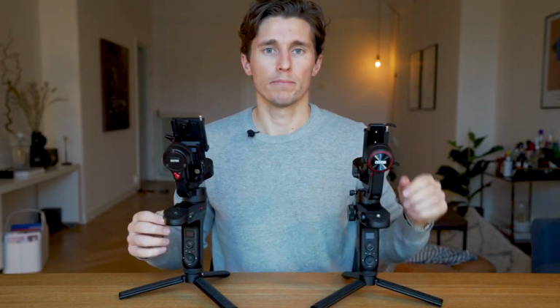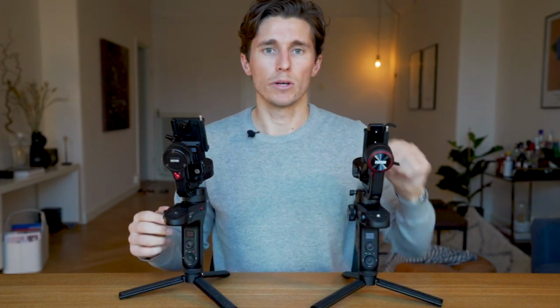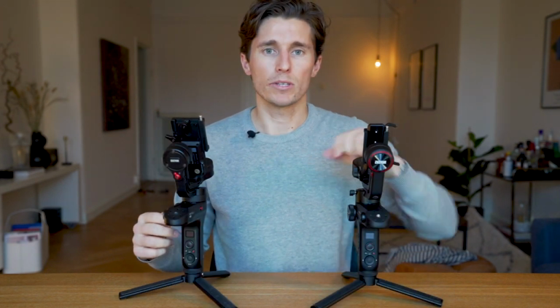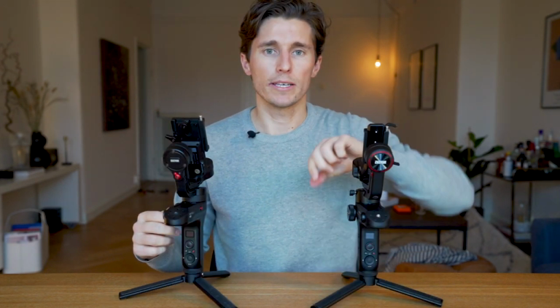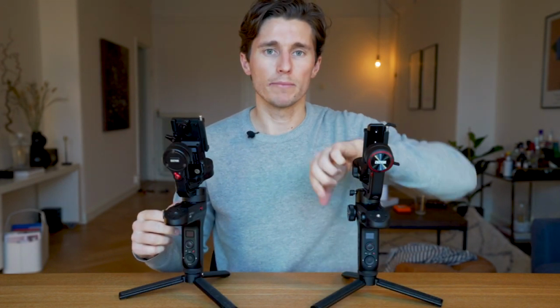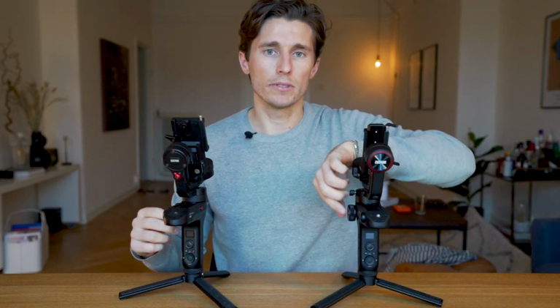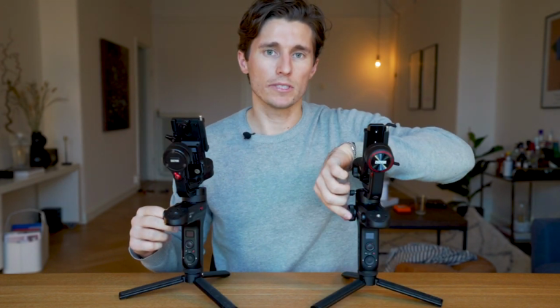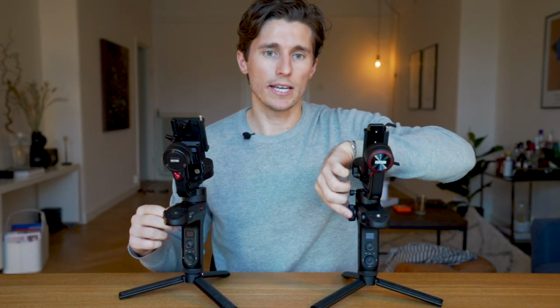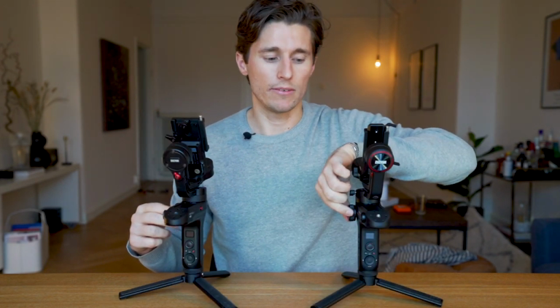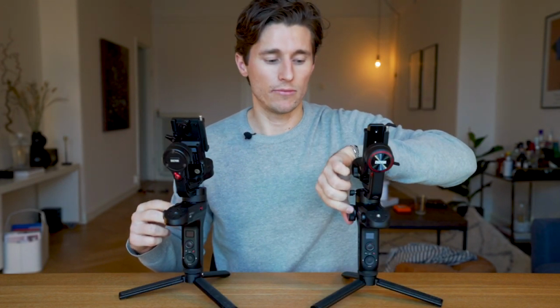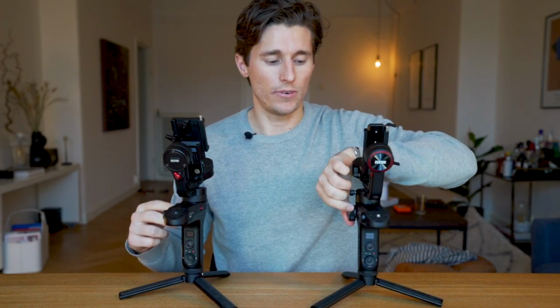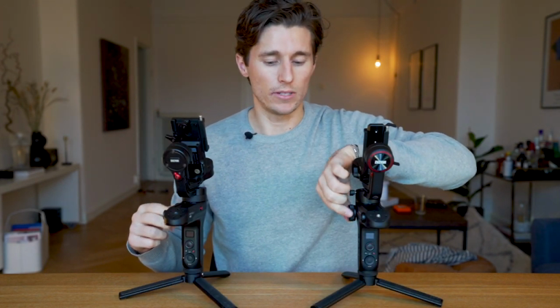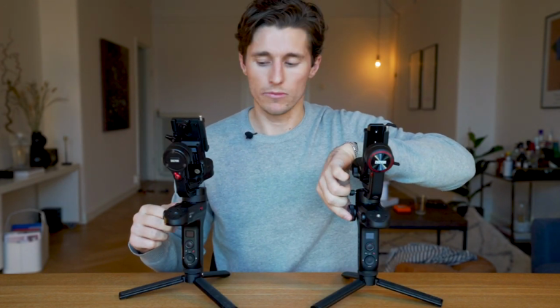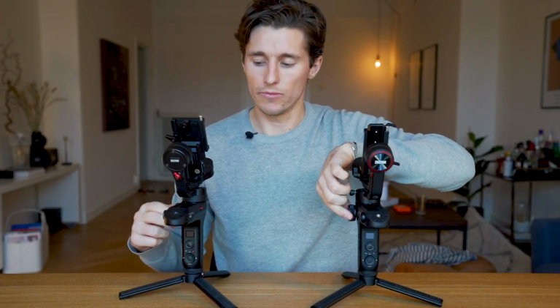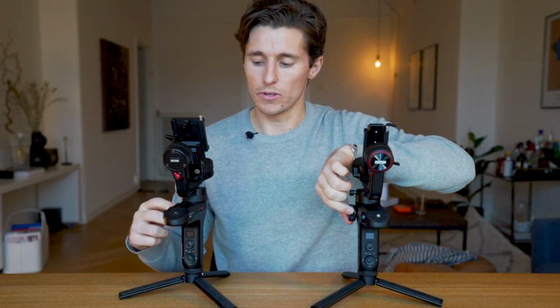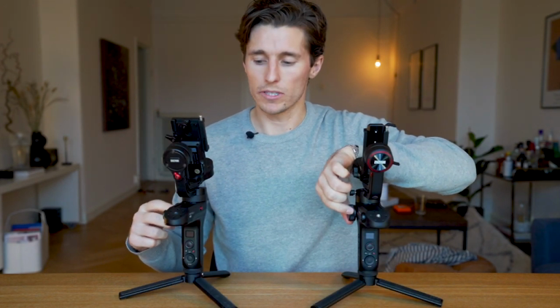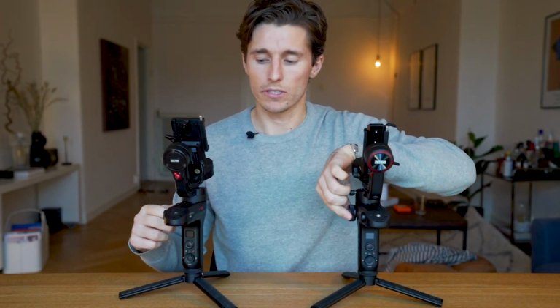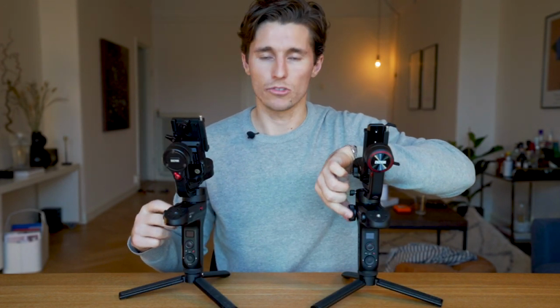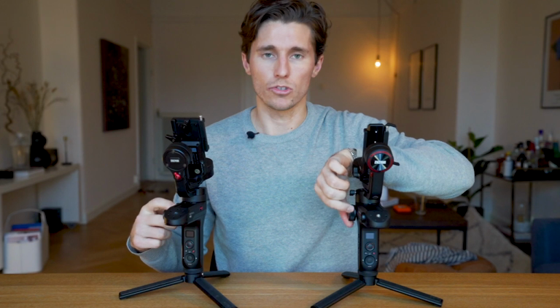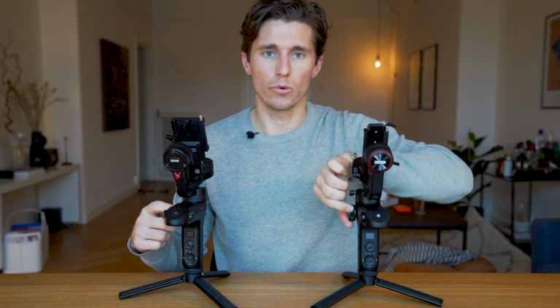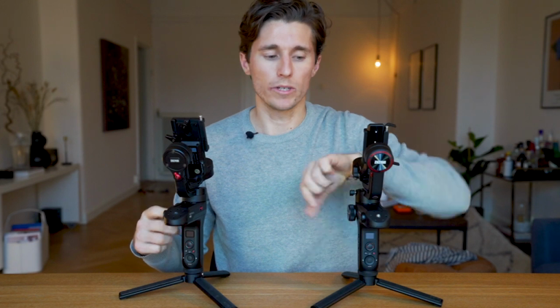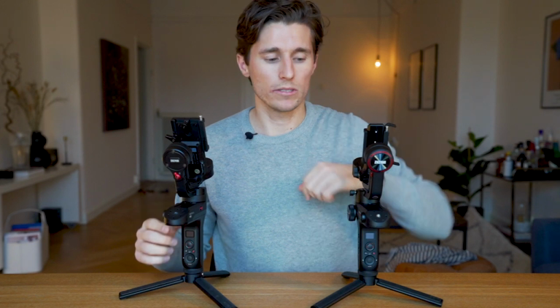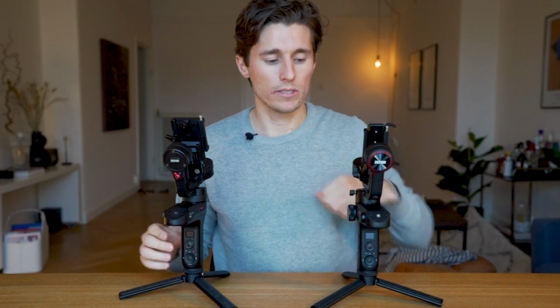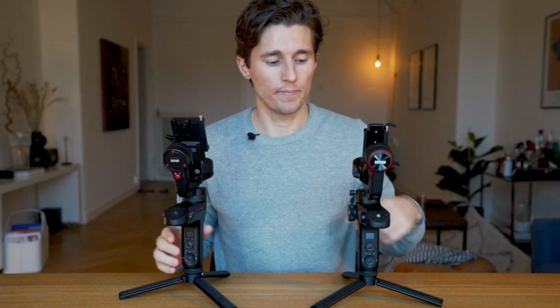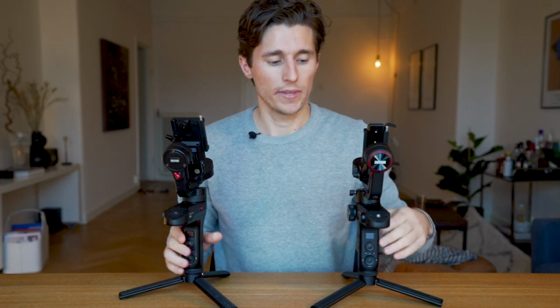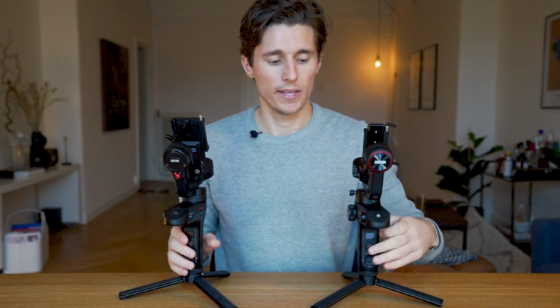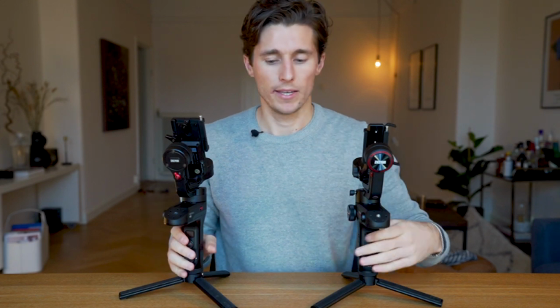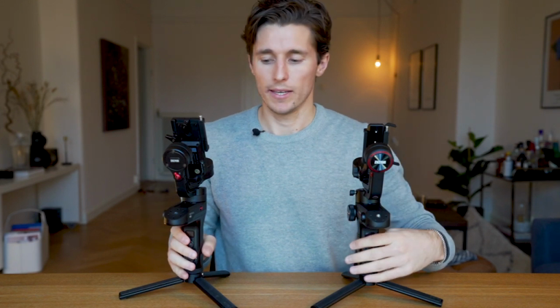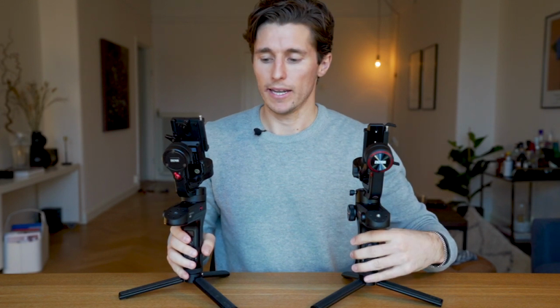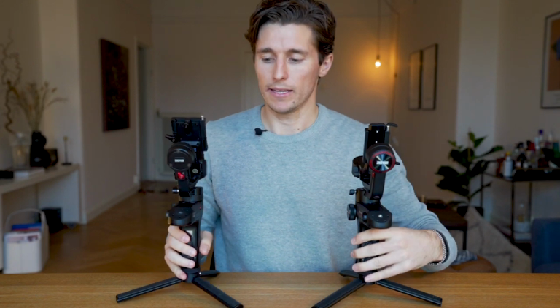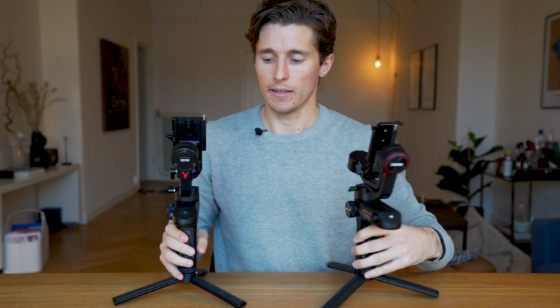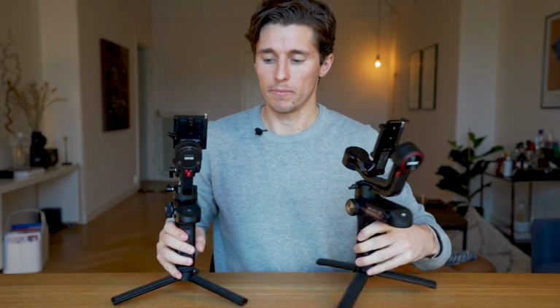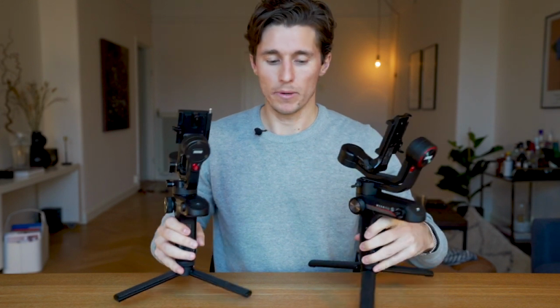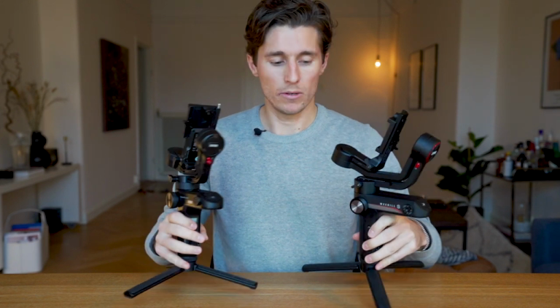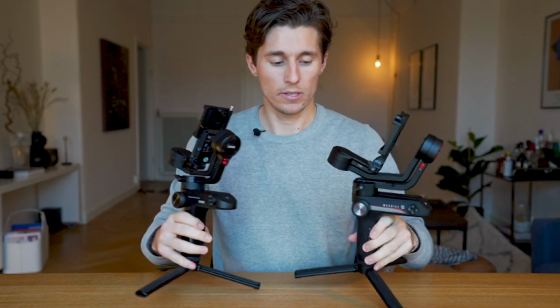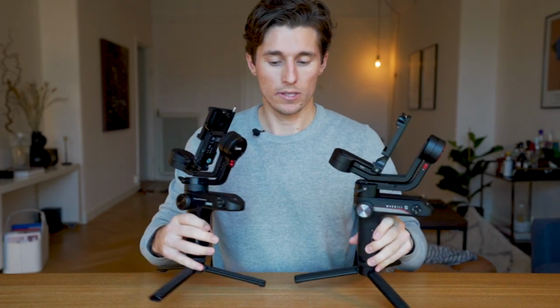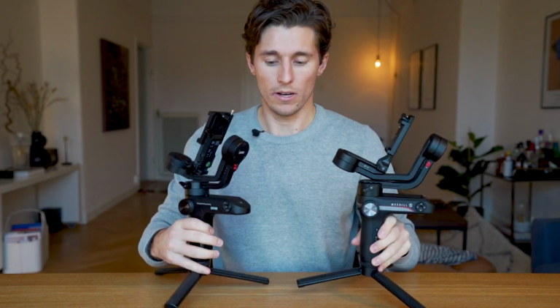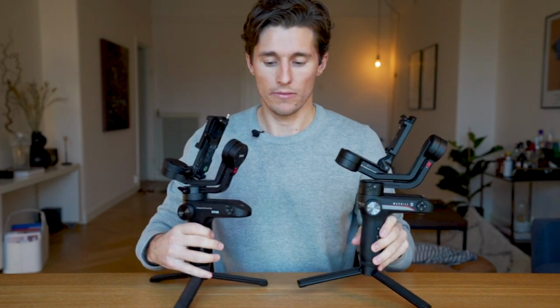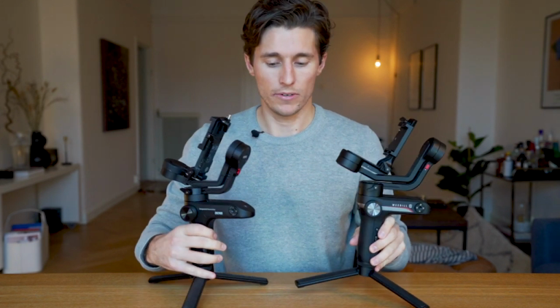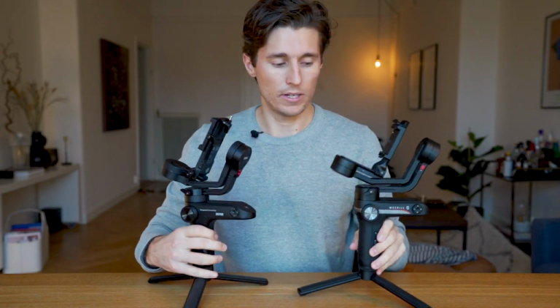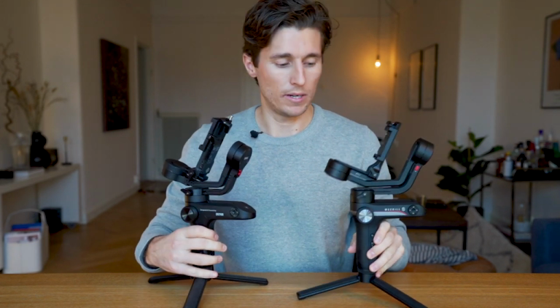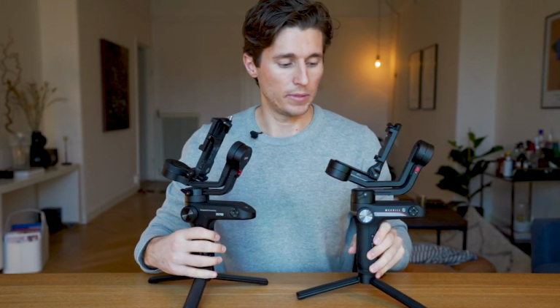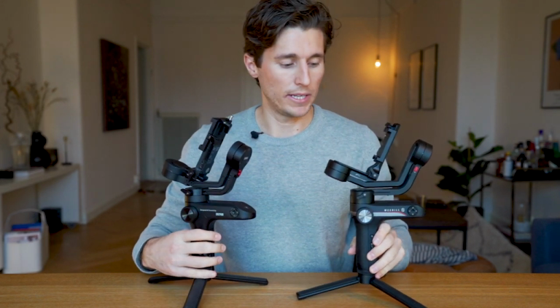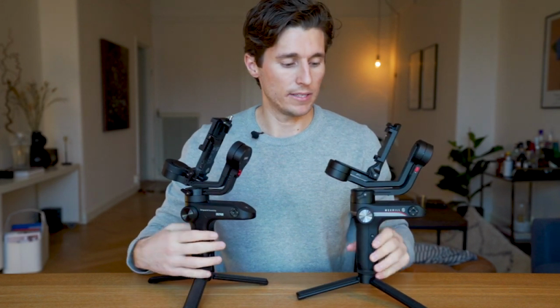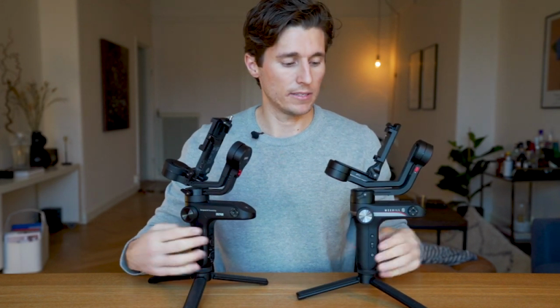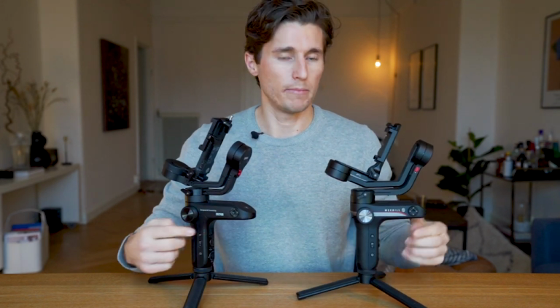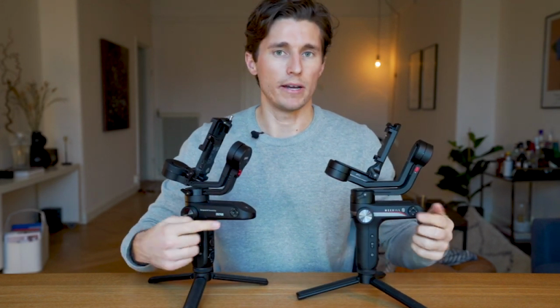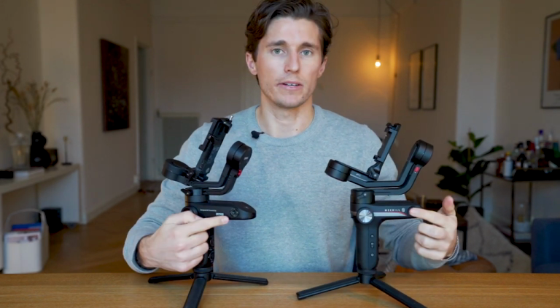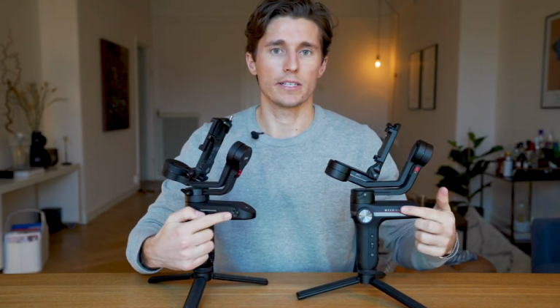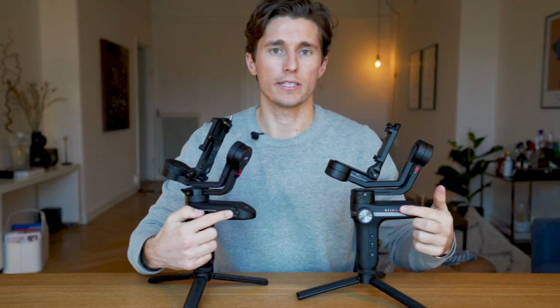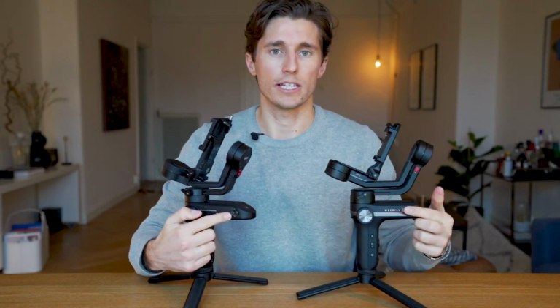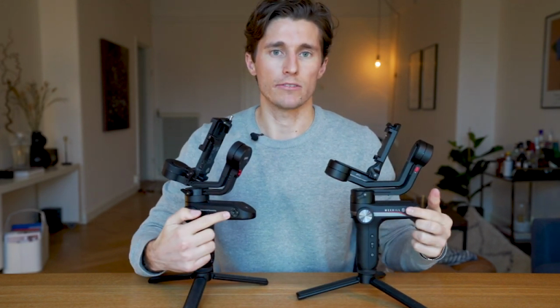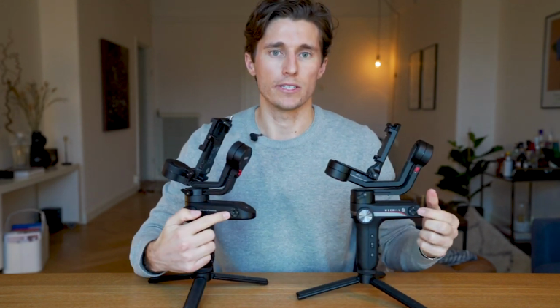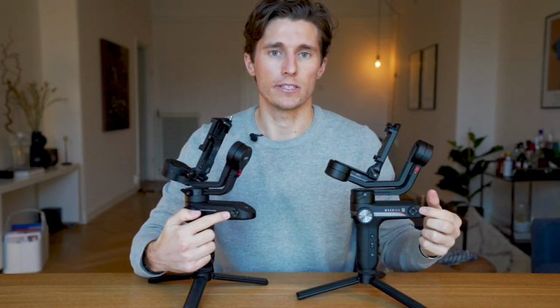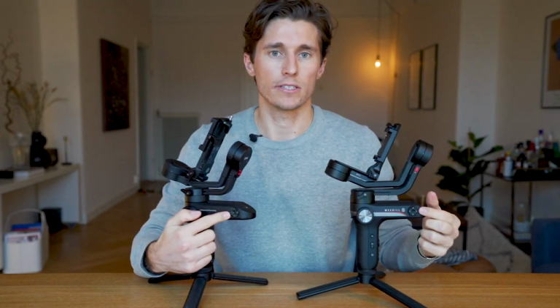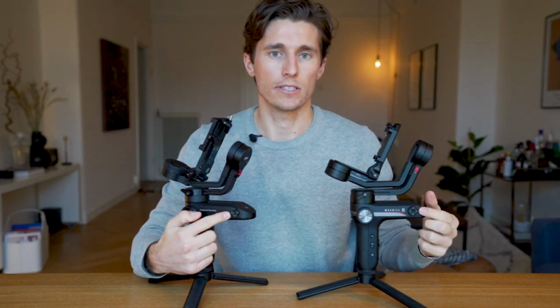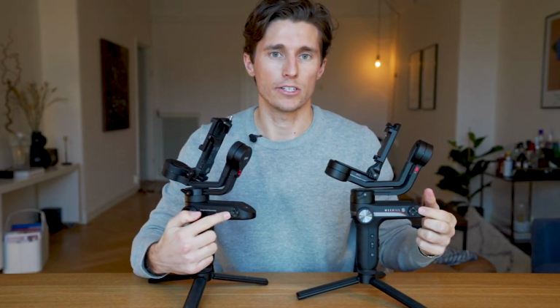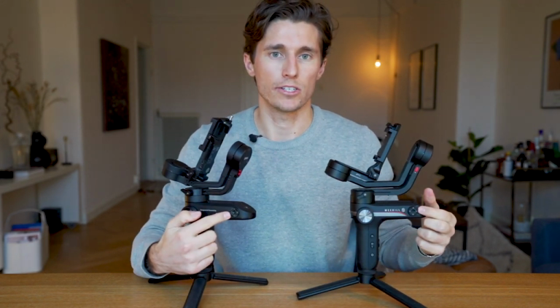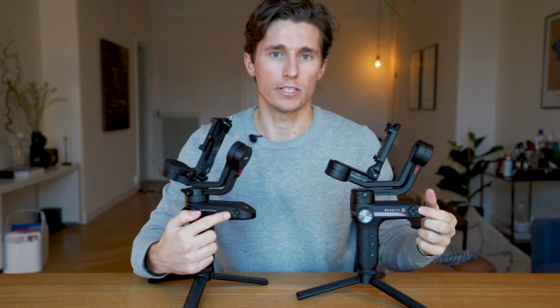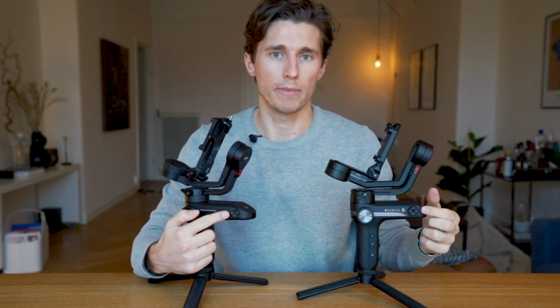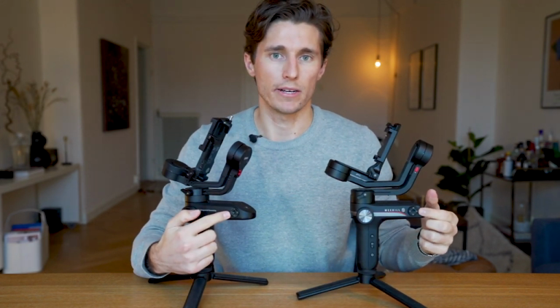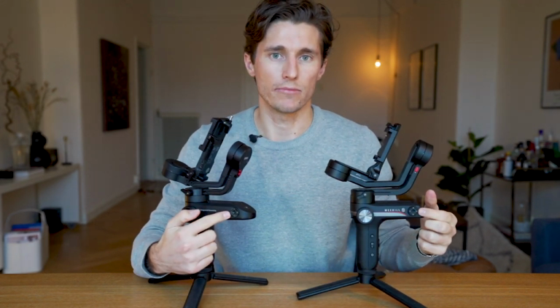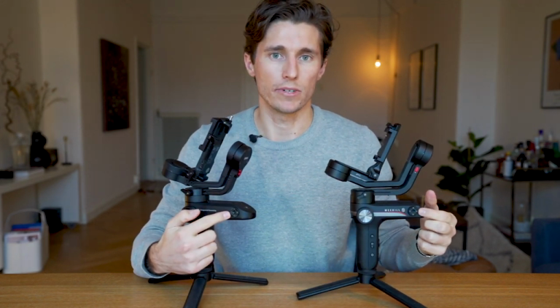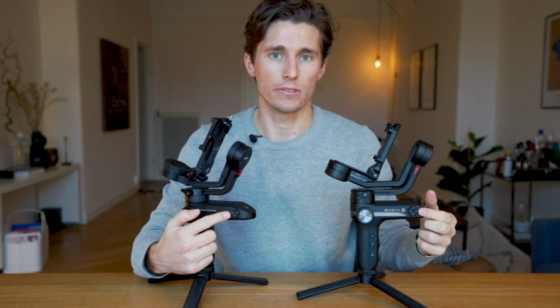Both gimbals have follow focus control wheels, and they both offer a place to mount accessories such as microphones.